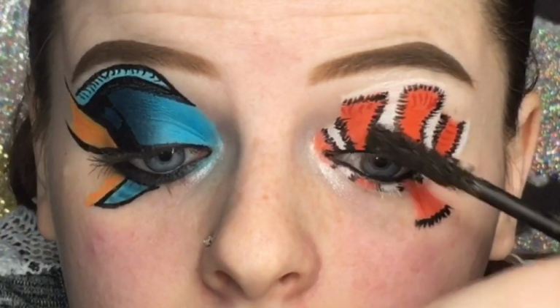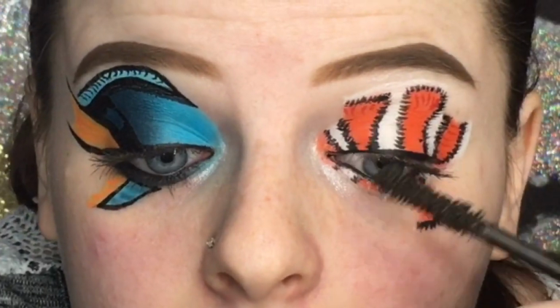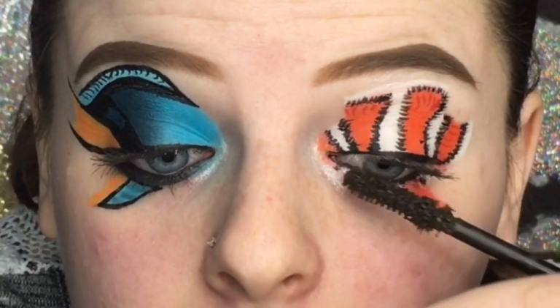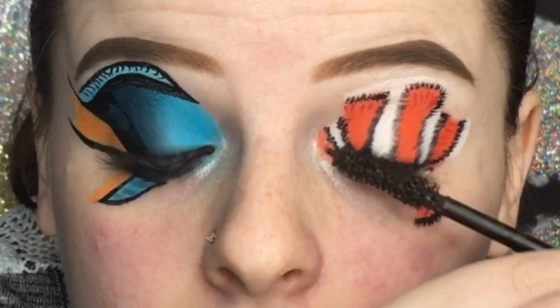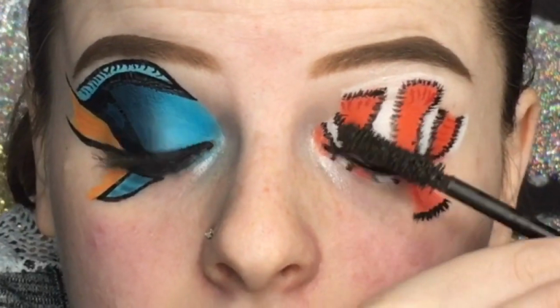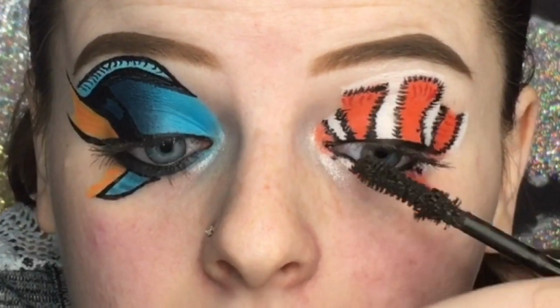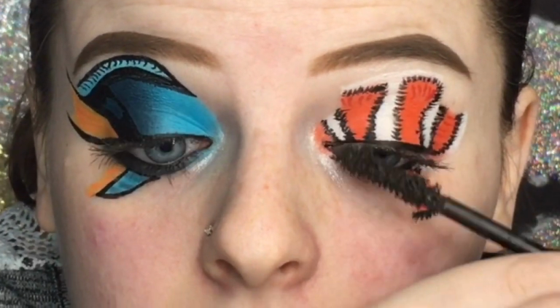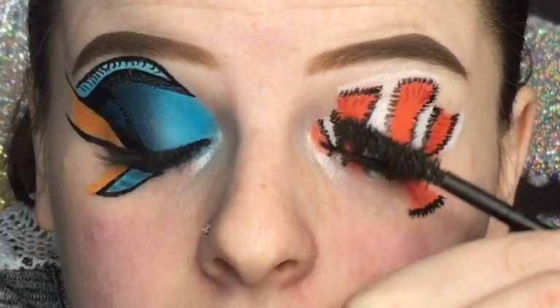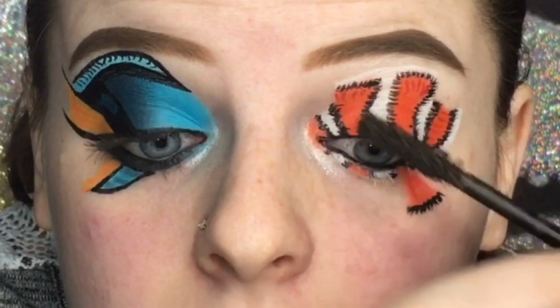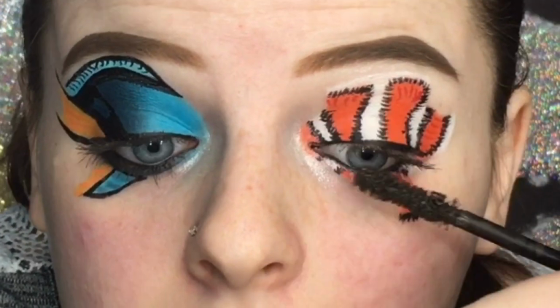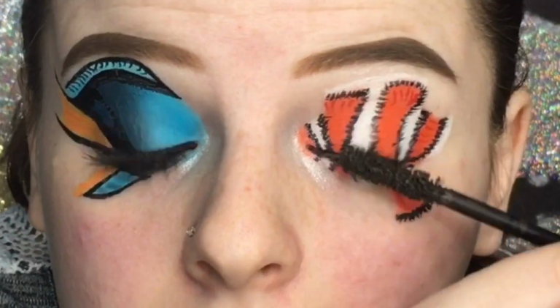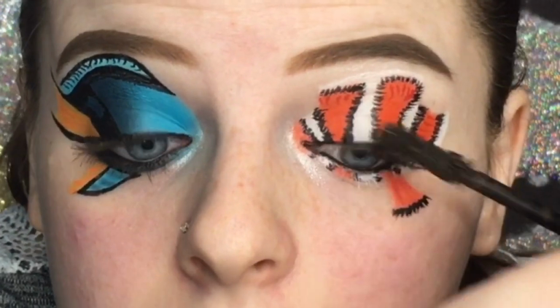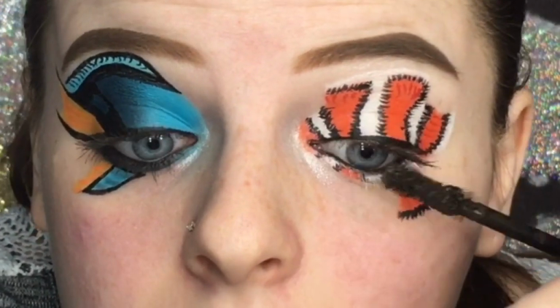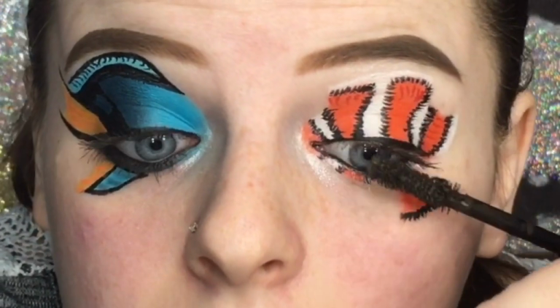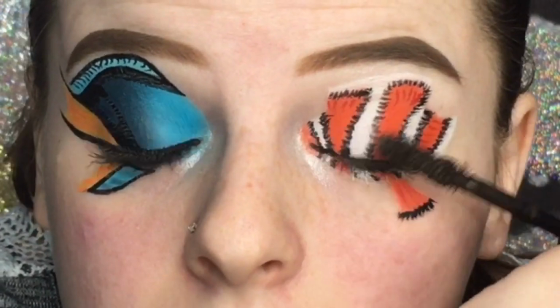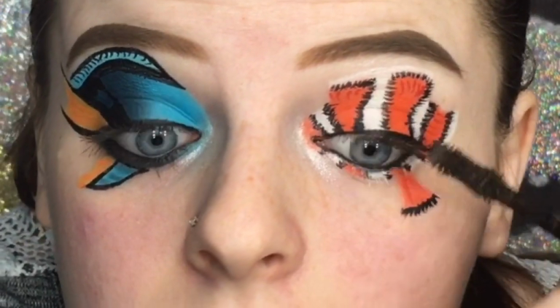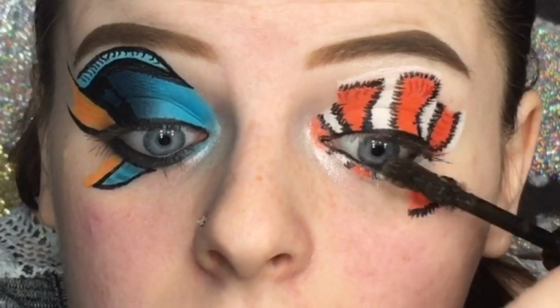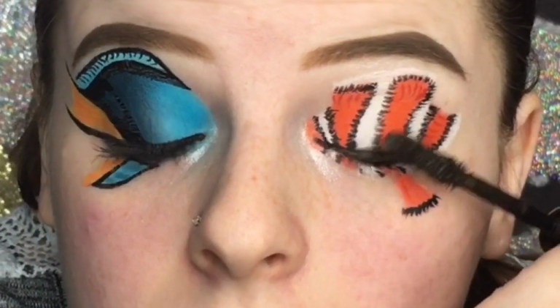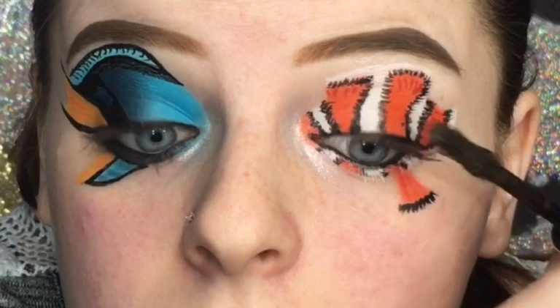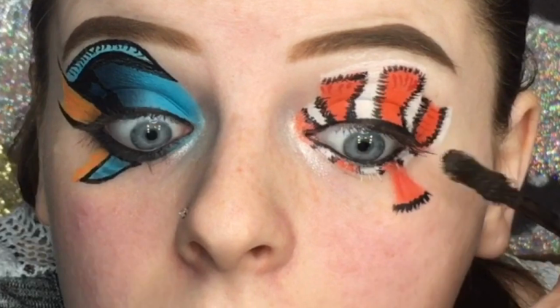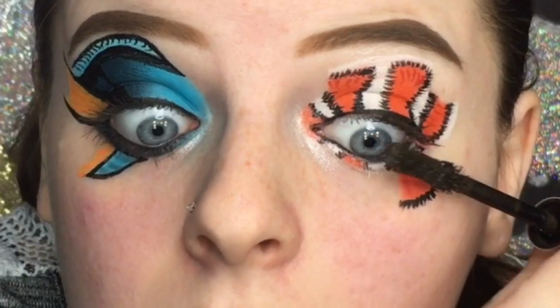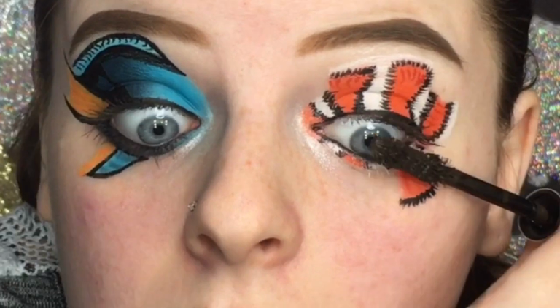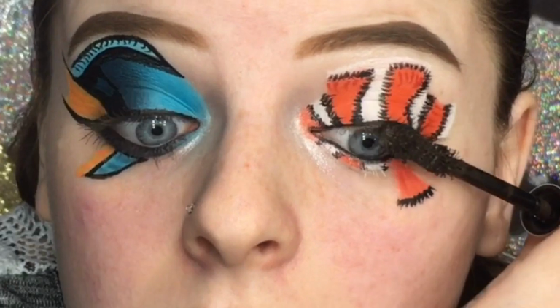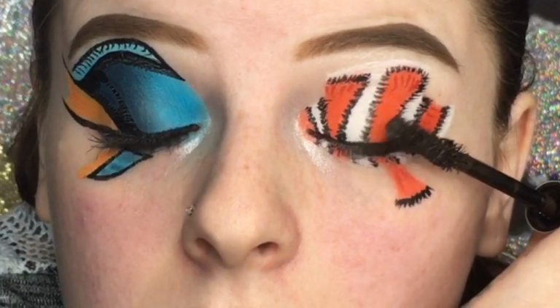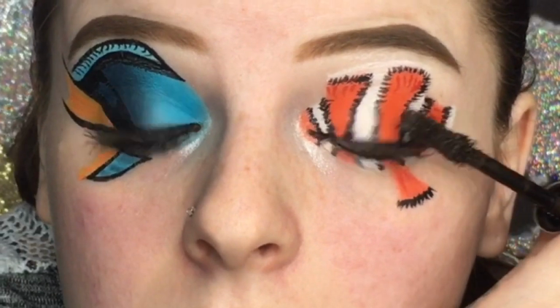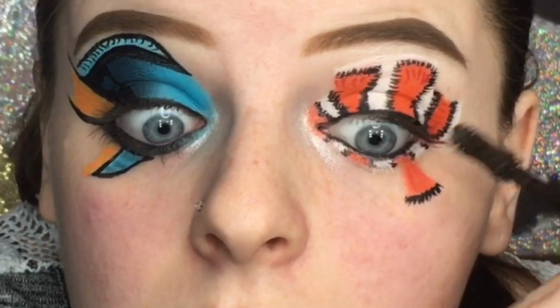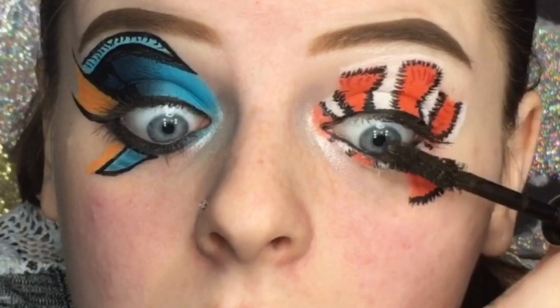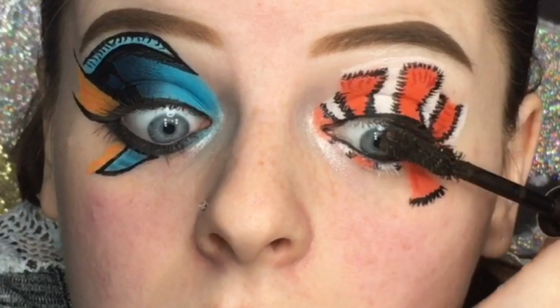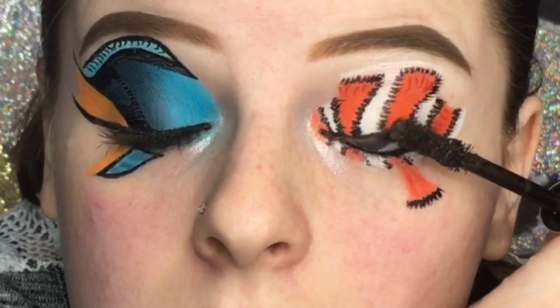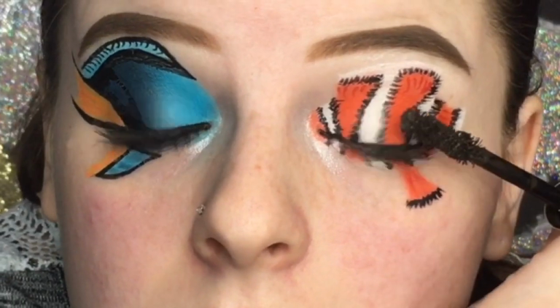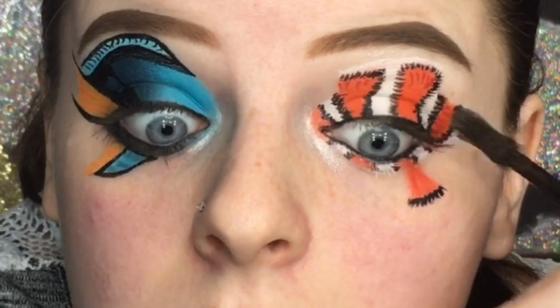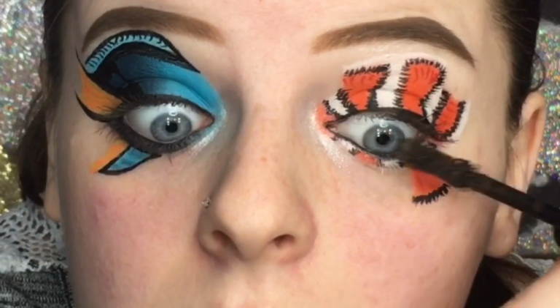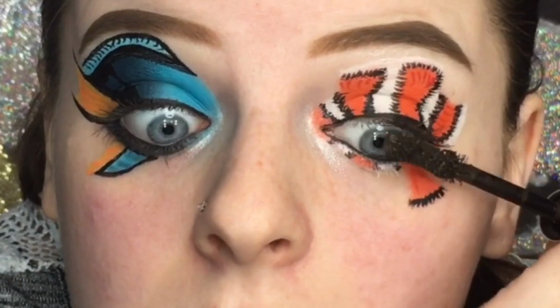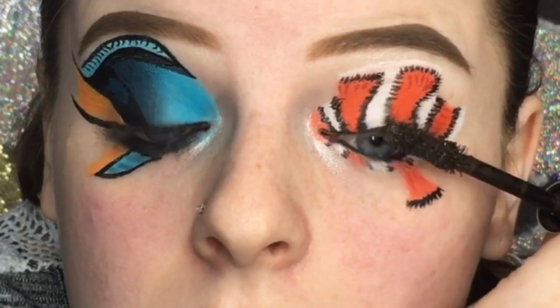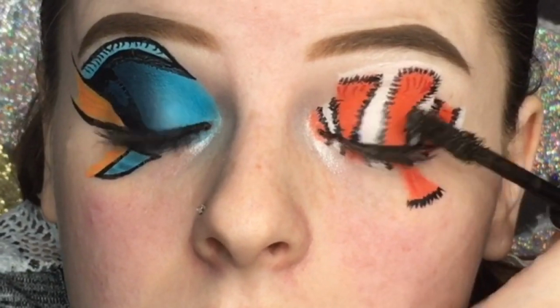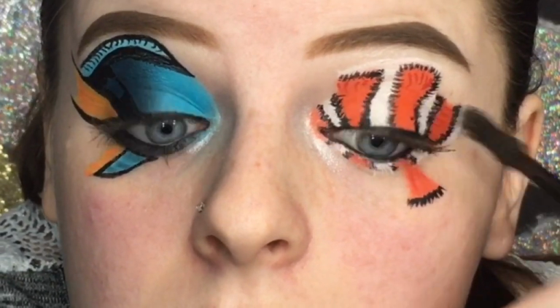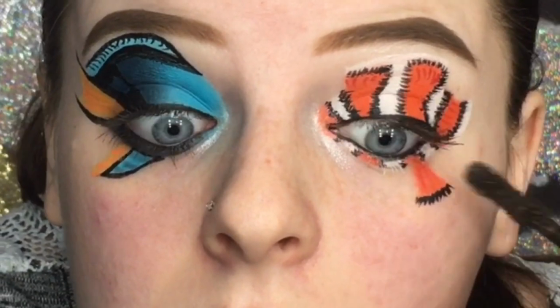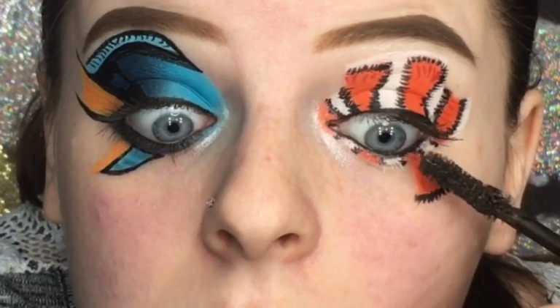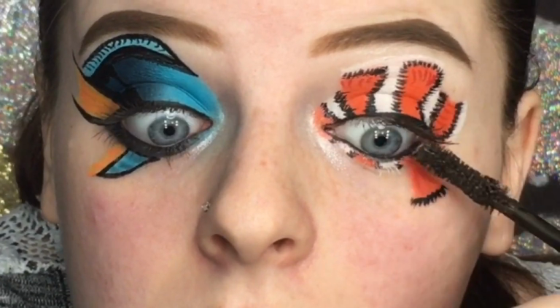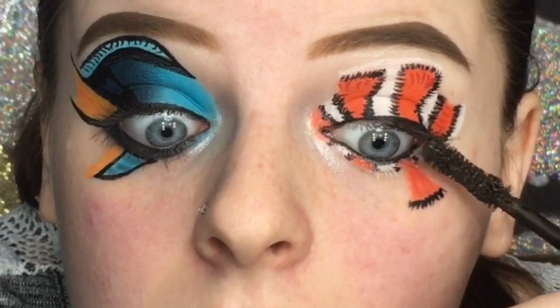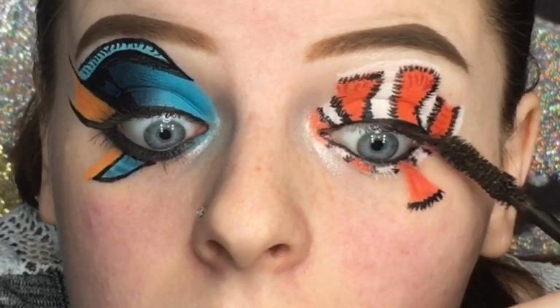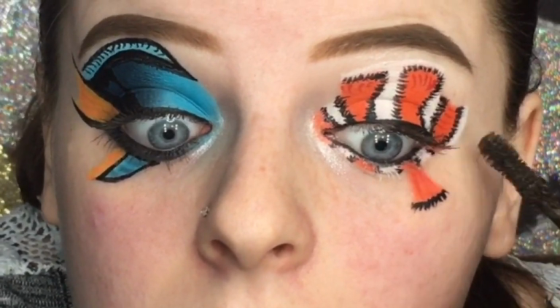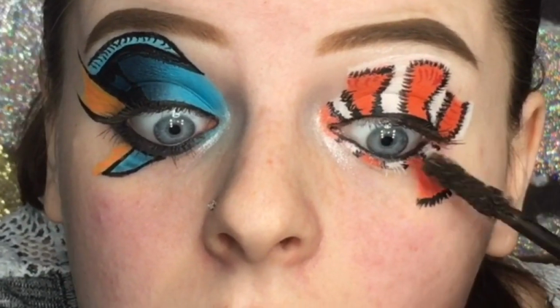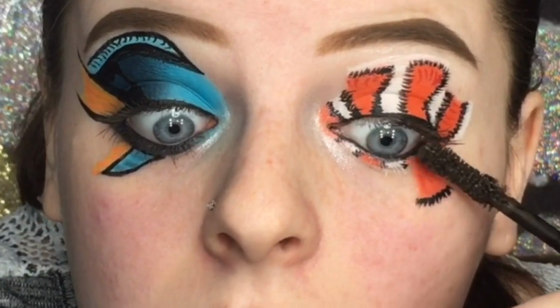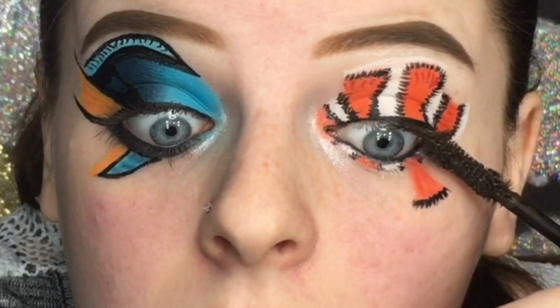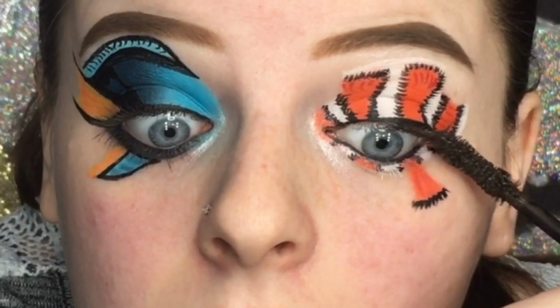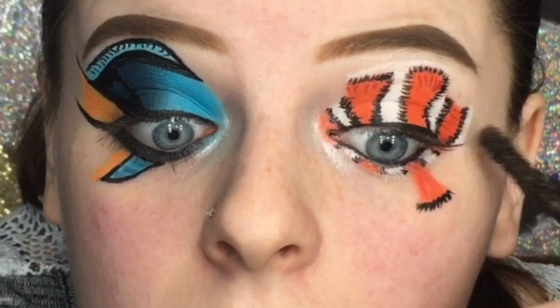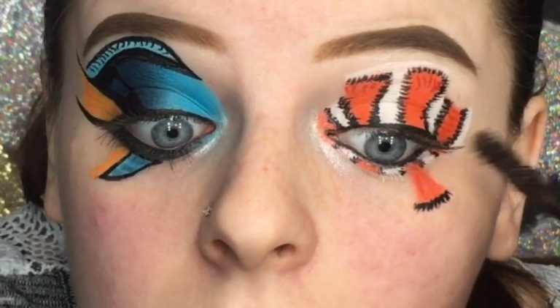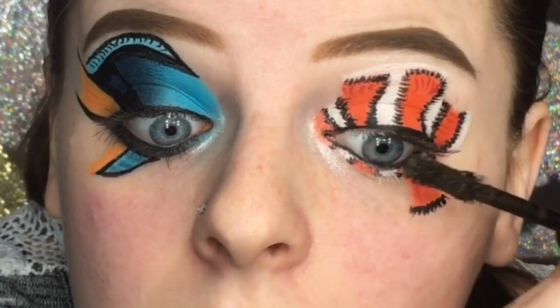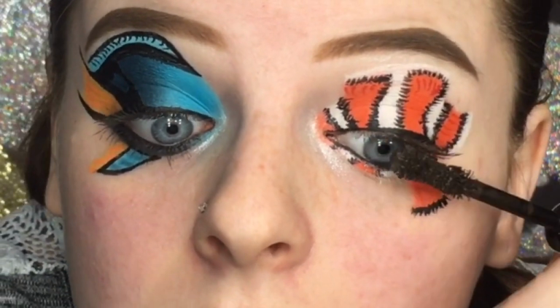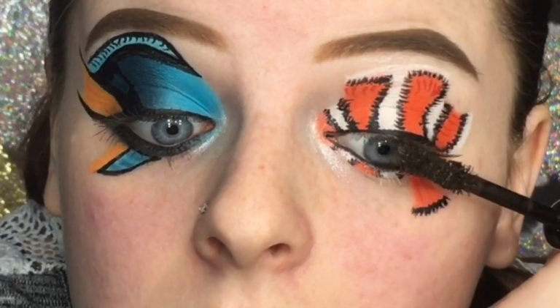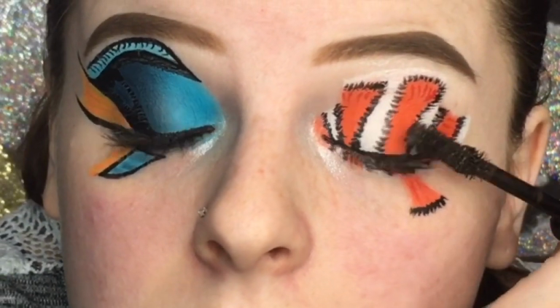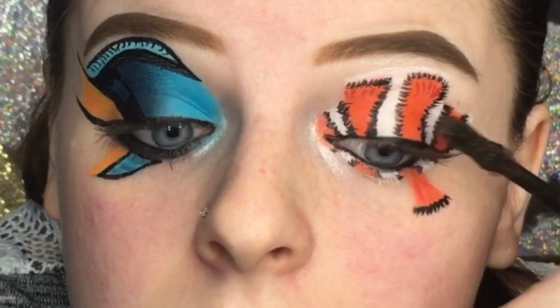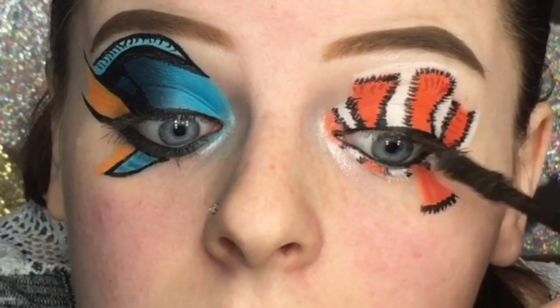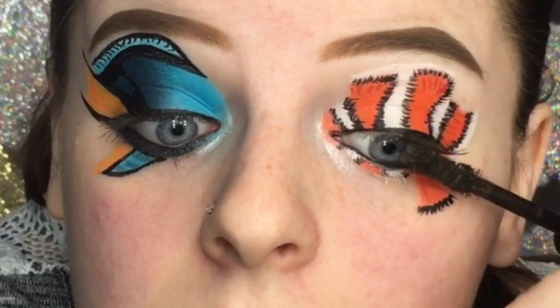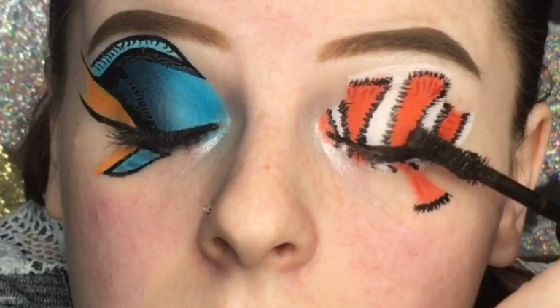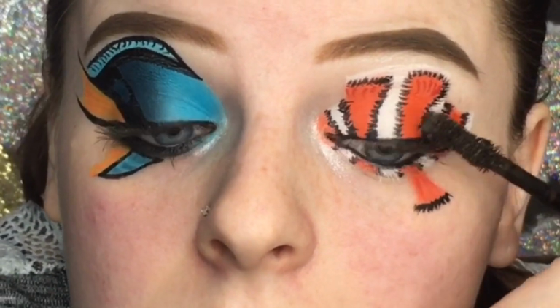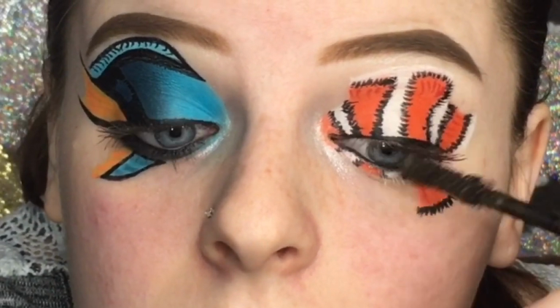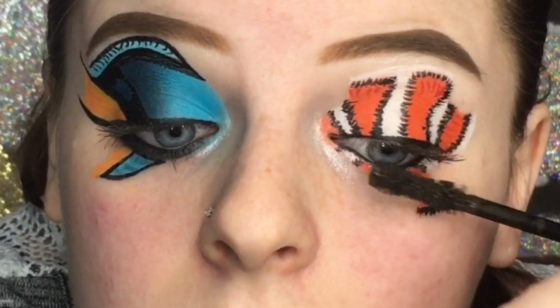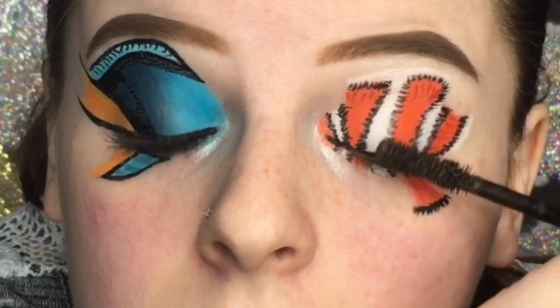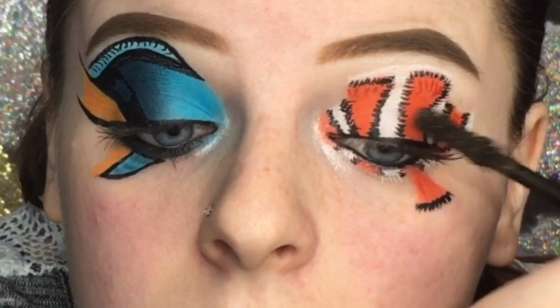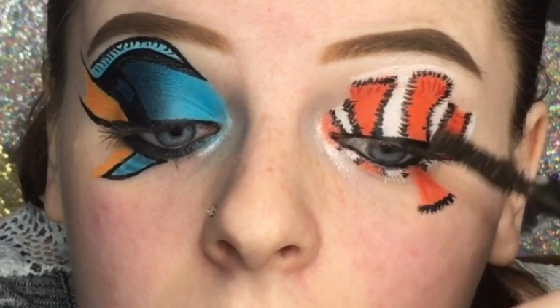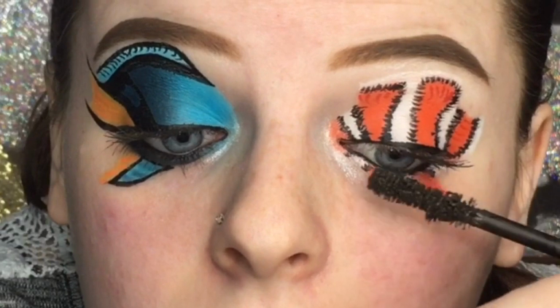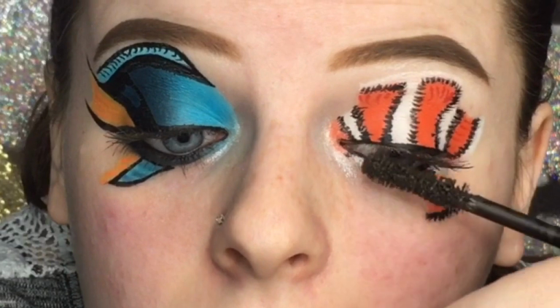Then I'm taking my same mascara and applying two coats to the top lashes and a coat to the bottom.